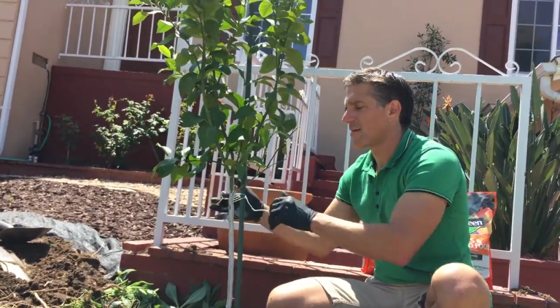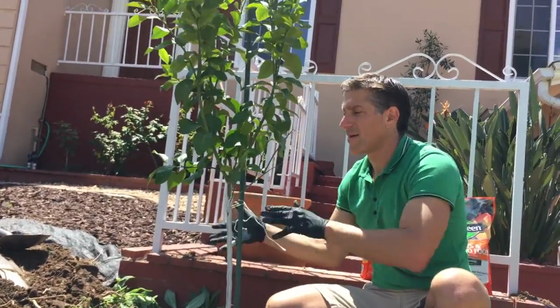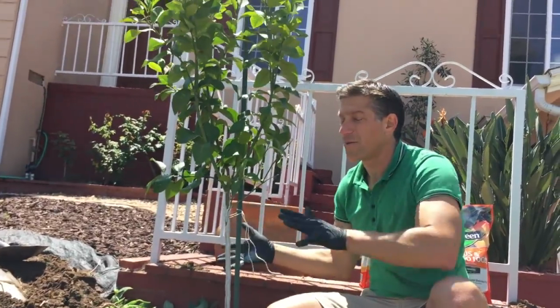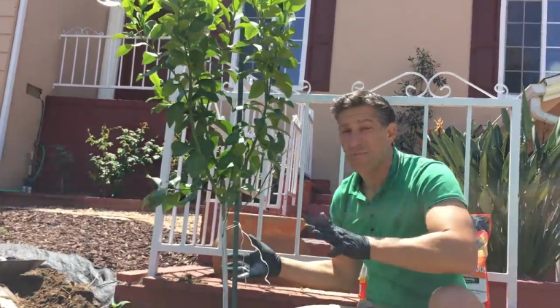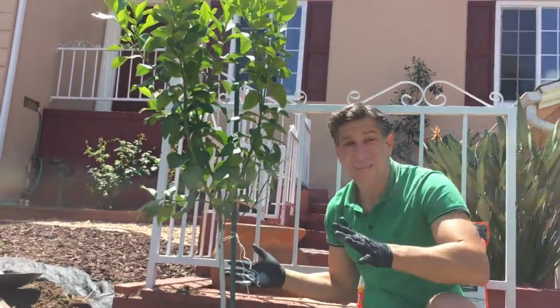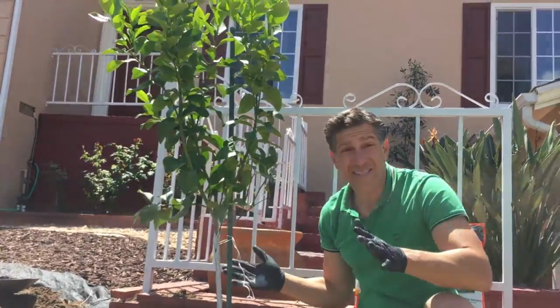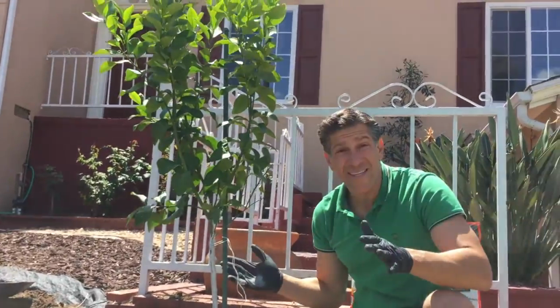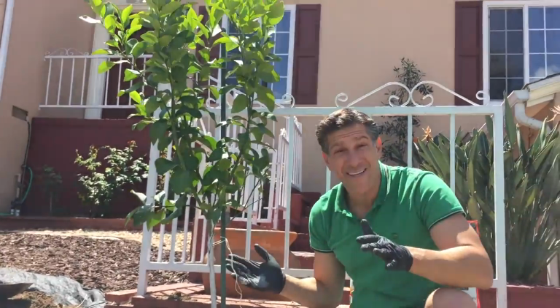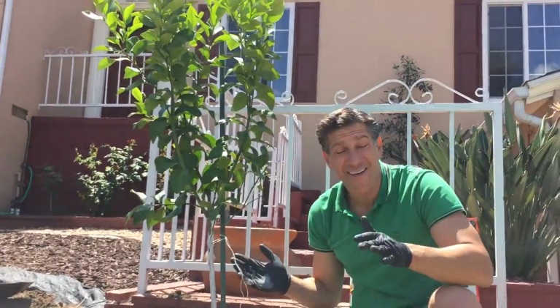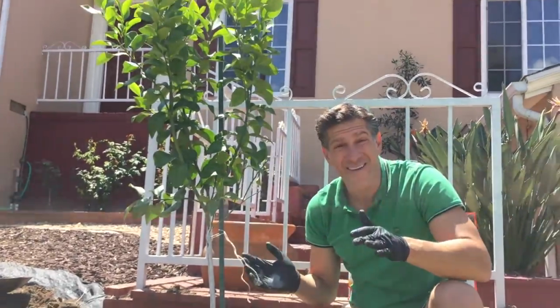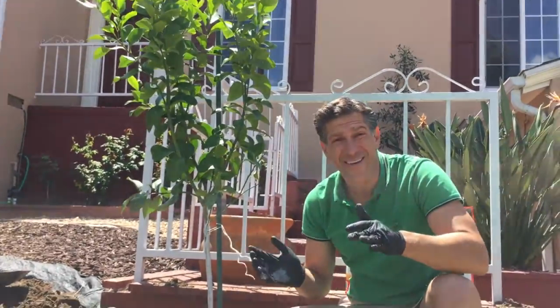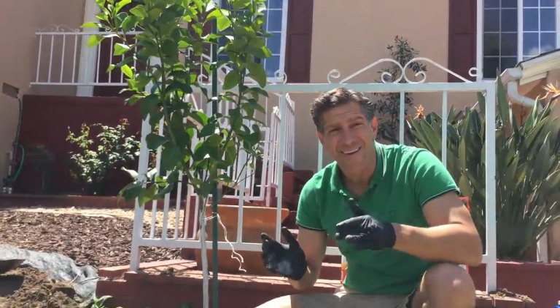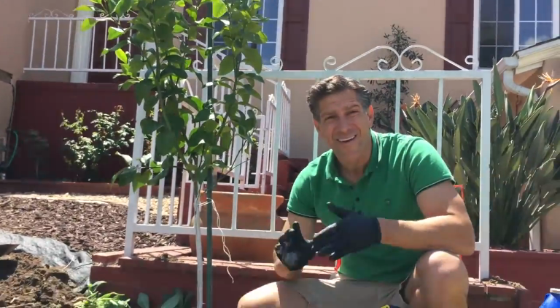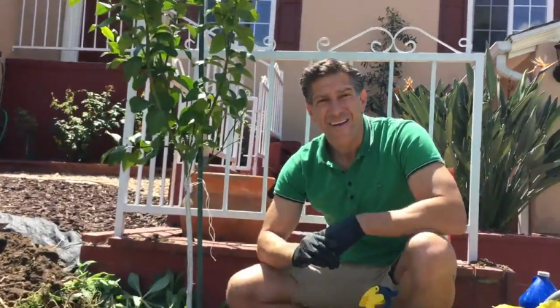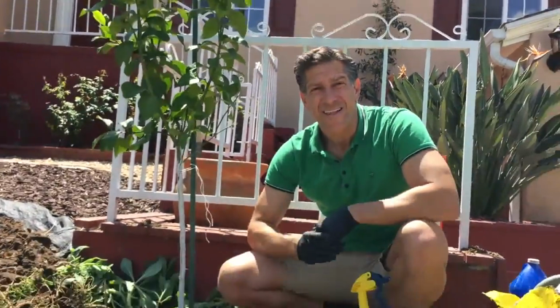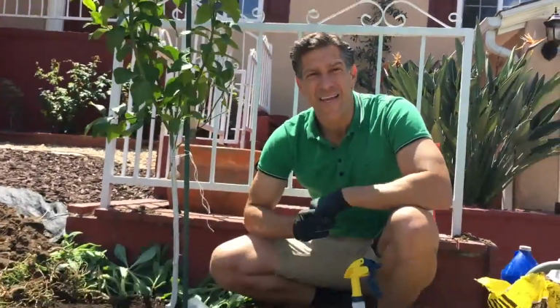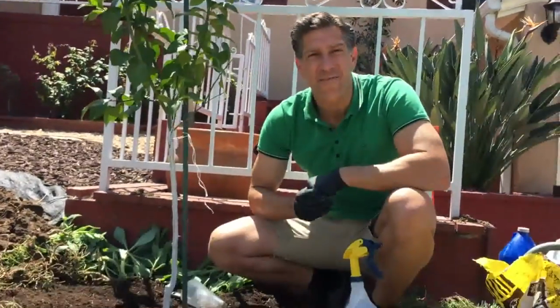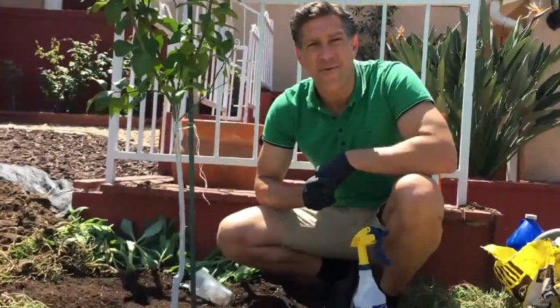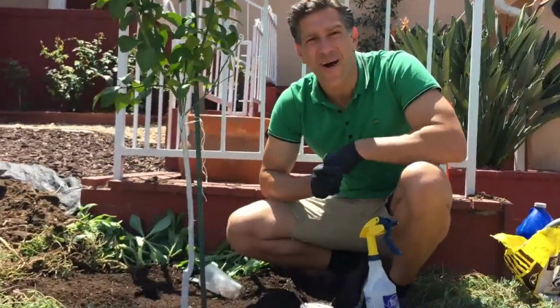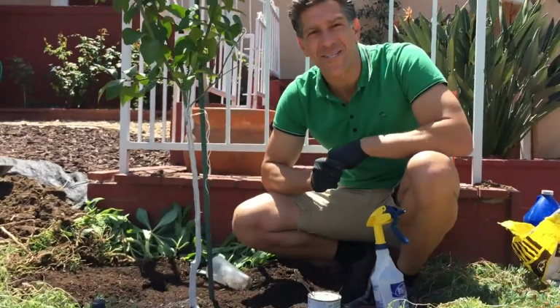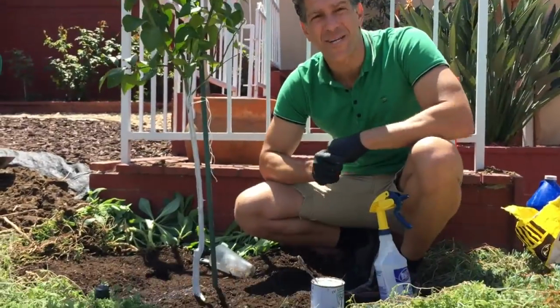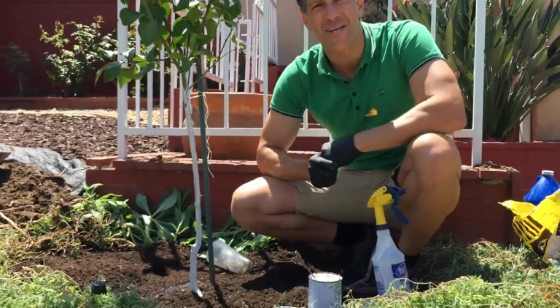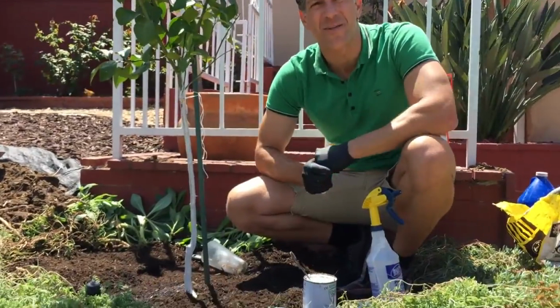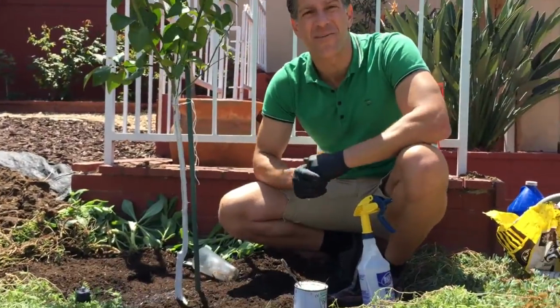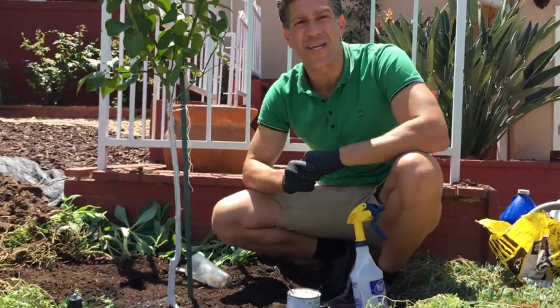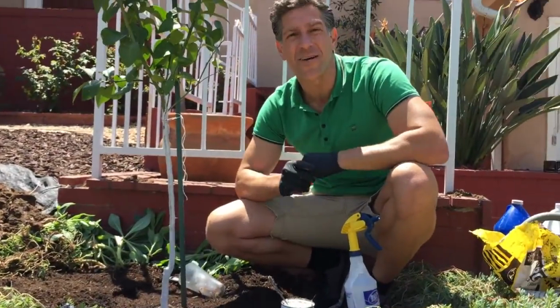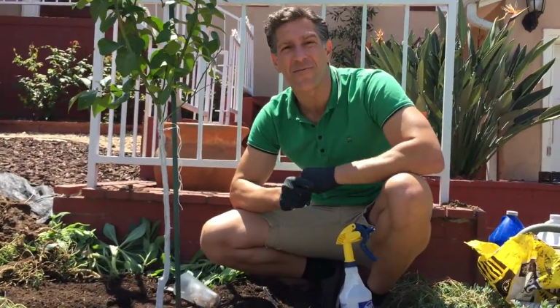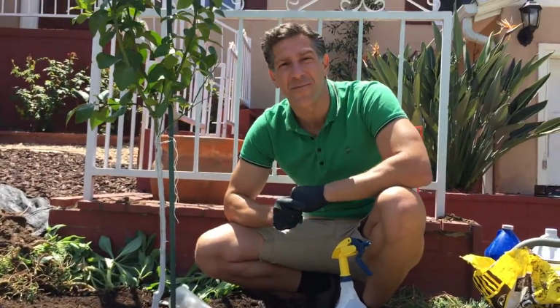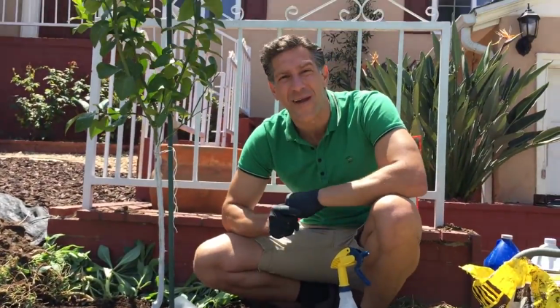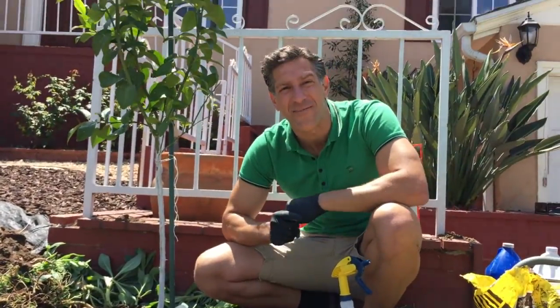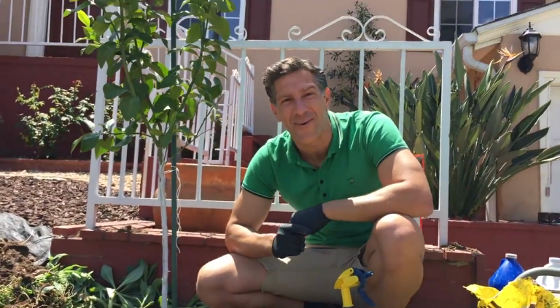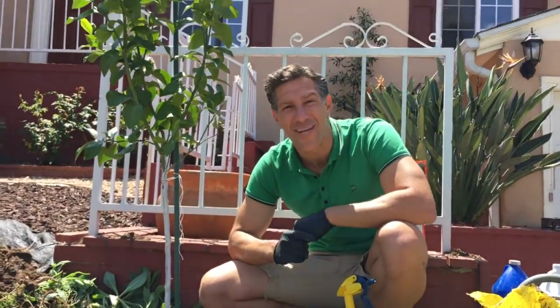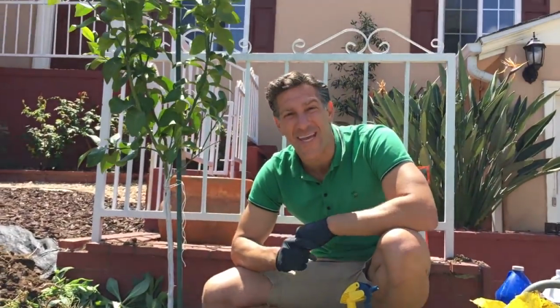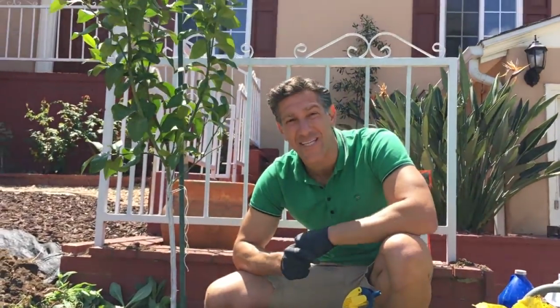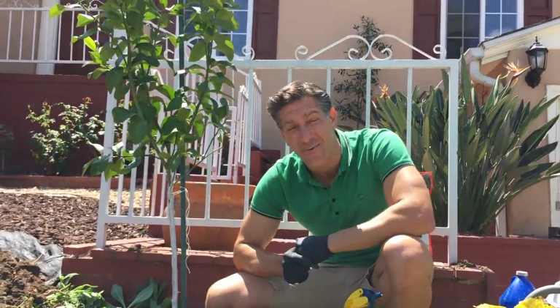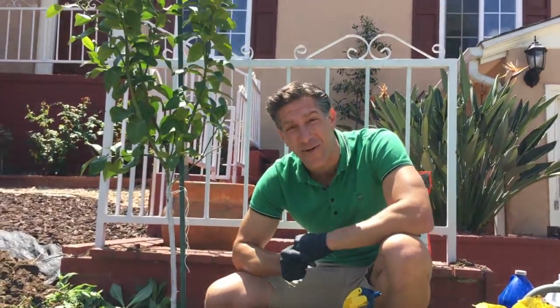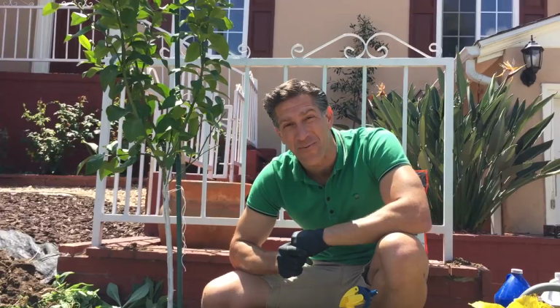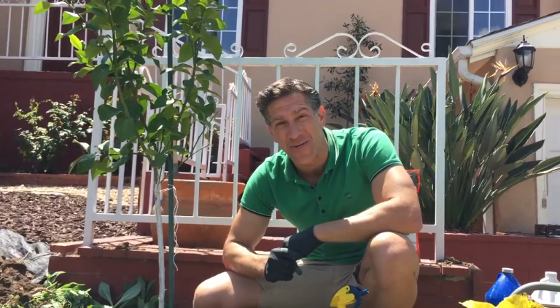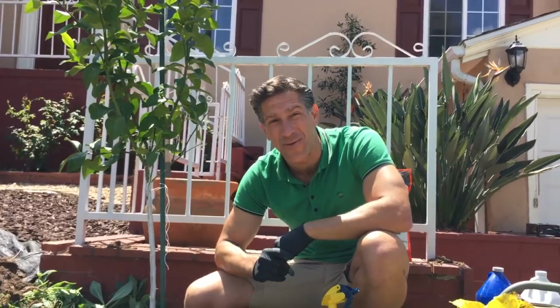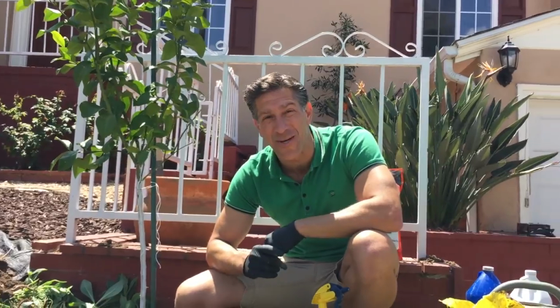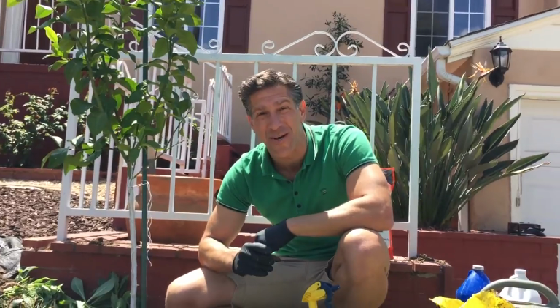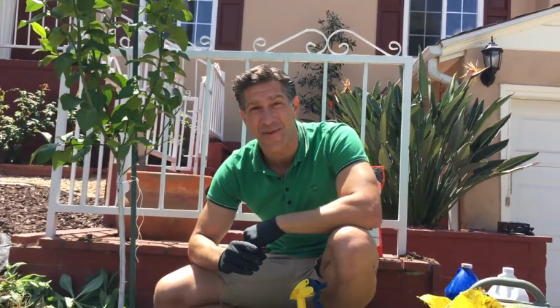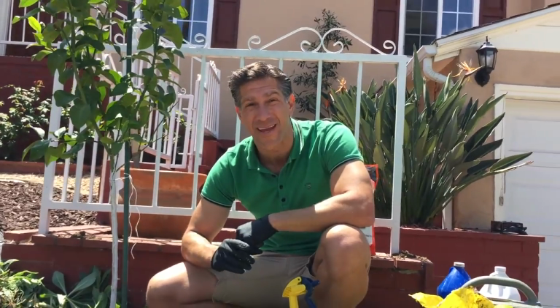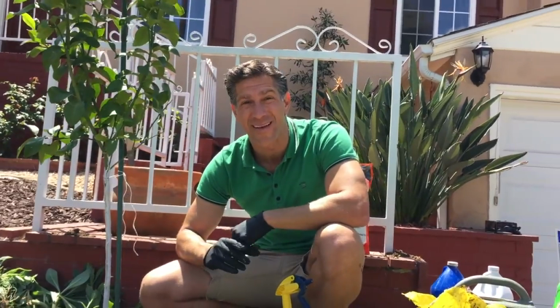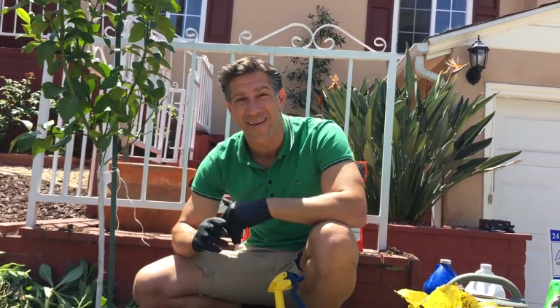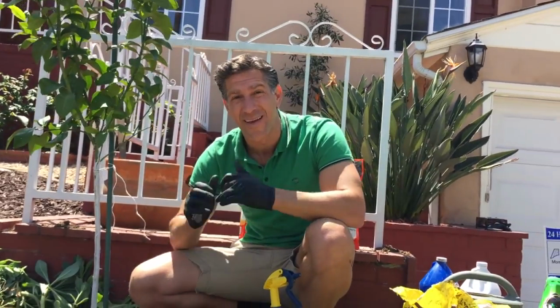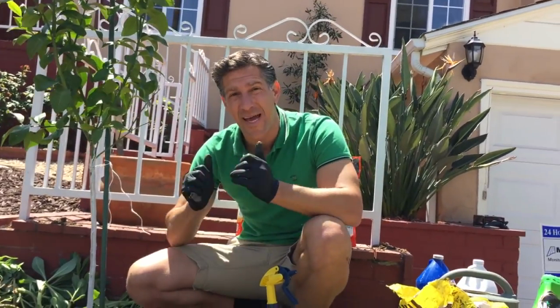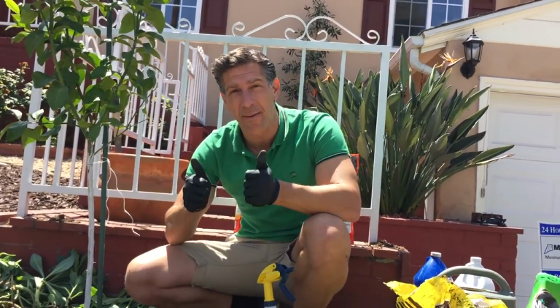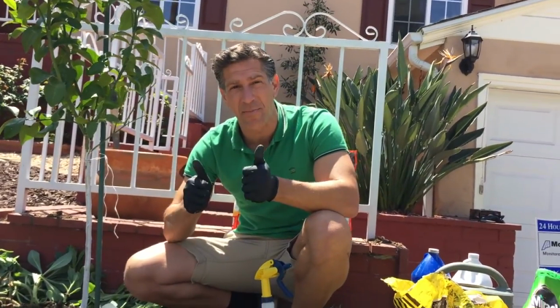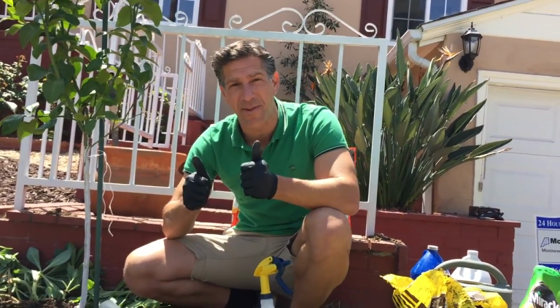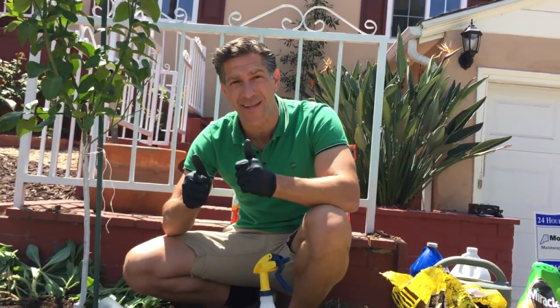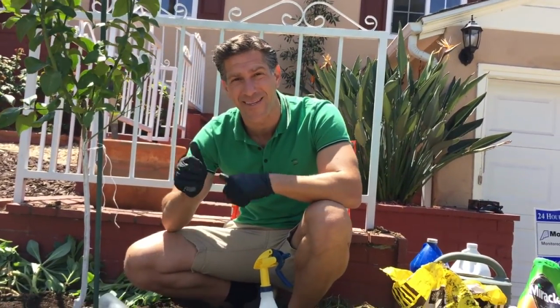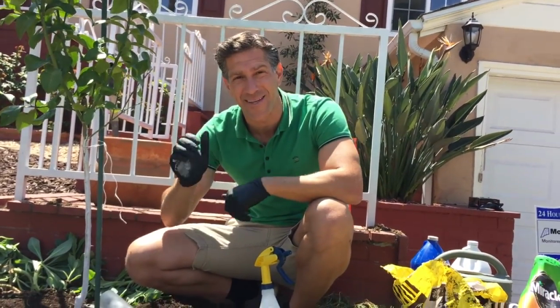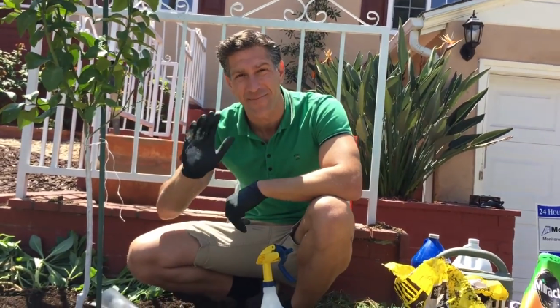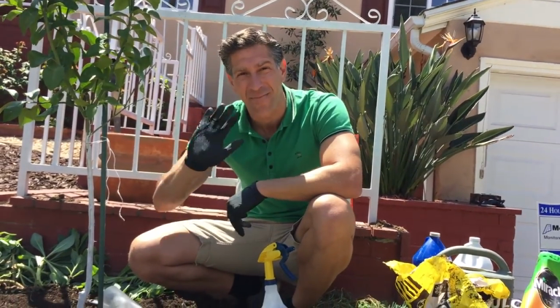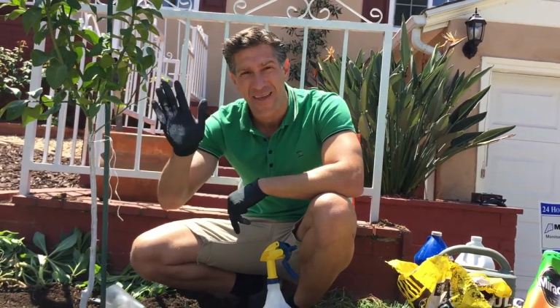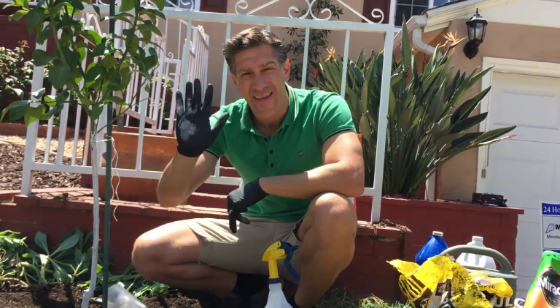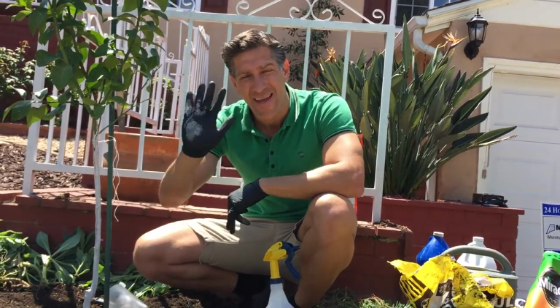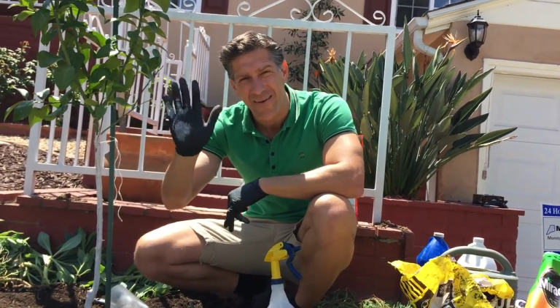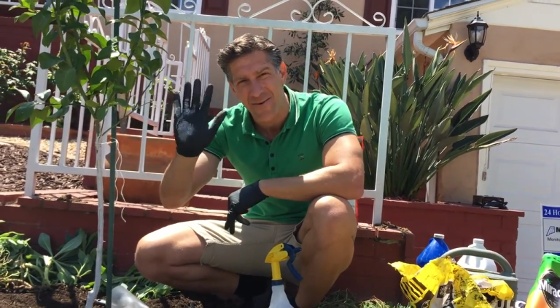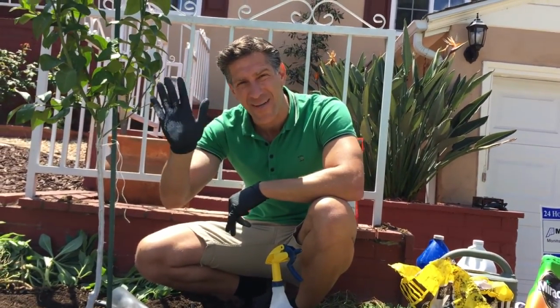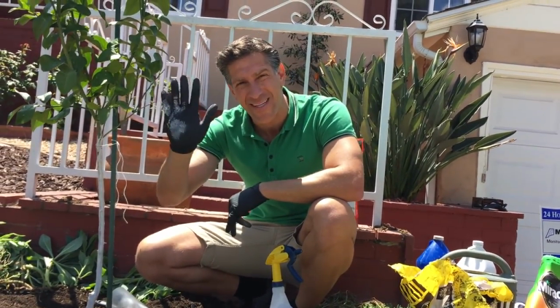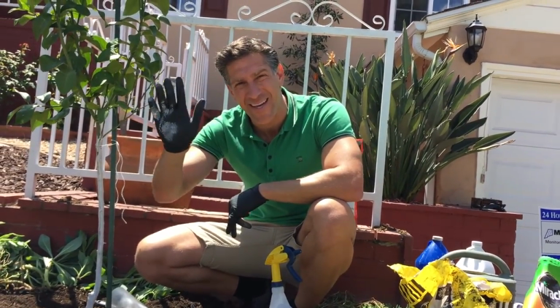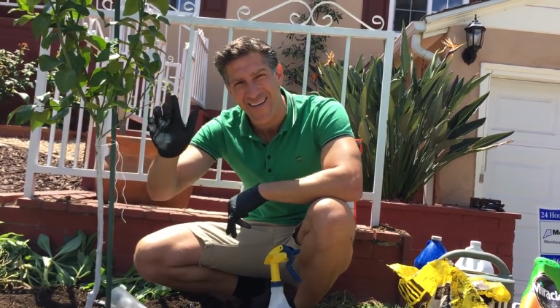And we're basically done. Thank you for watching another video from Ivy Organyx 3-in-1 tree guard paint. Happy planting, have a great day!